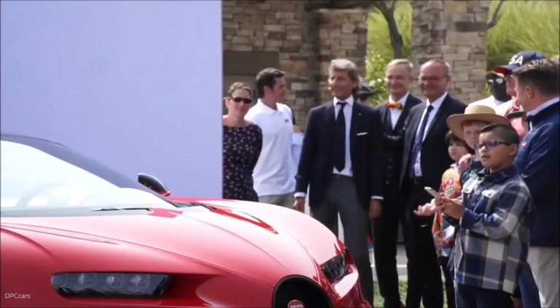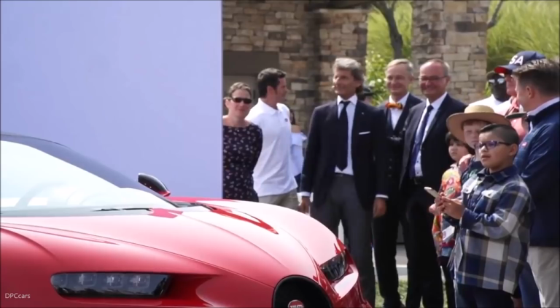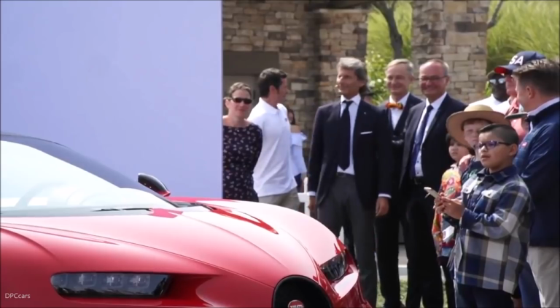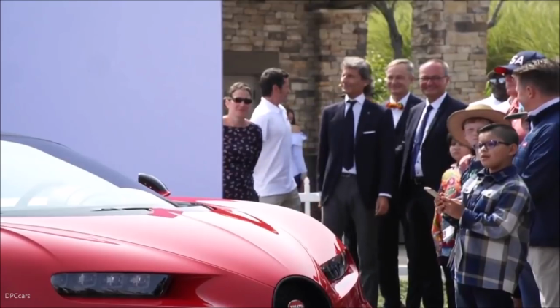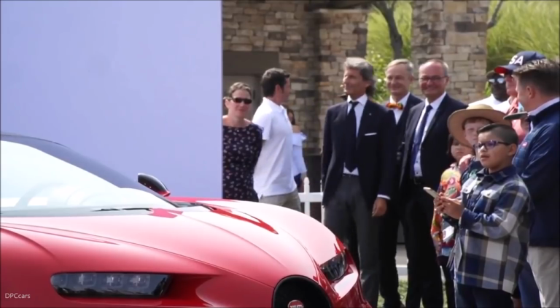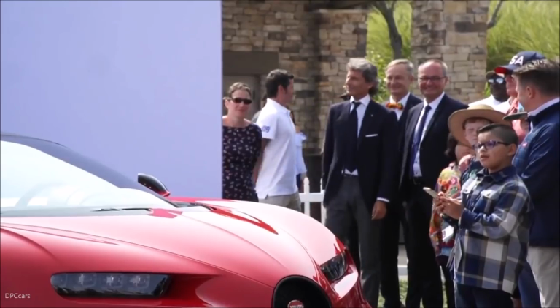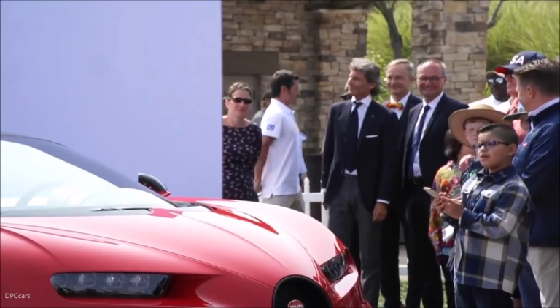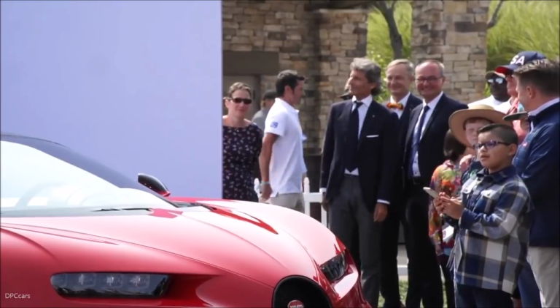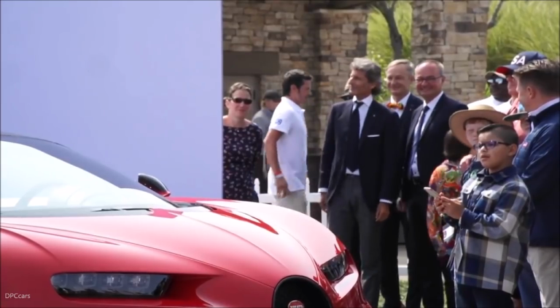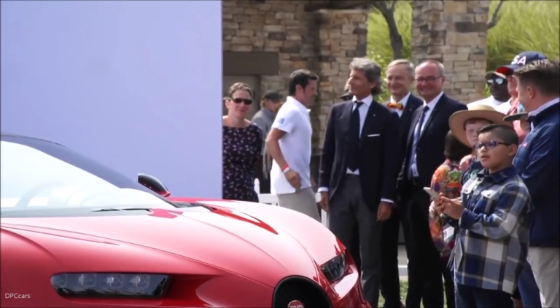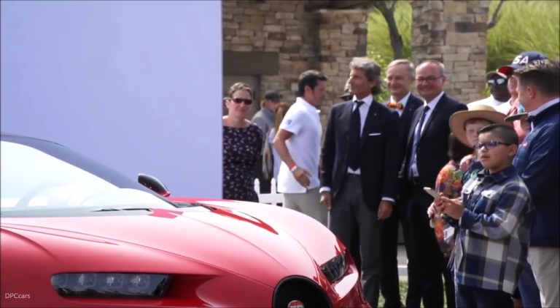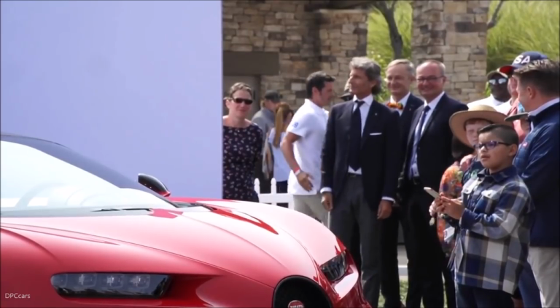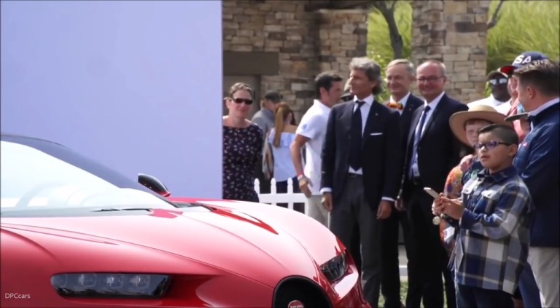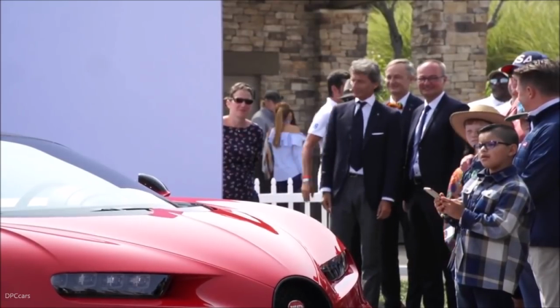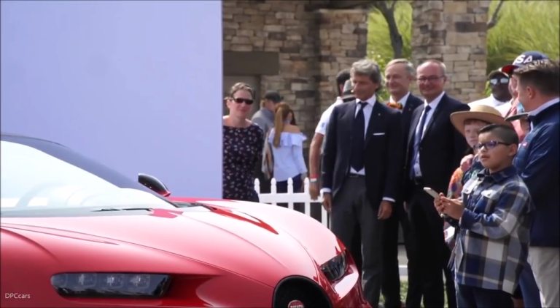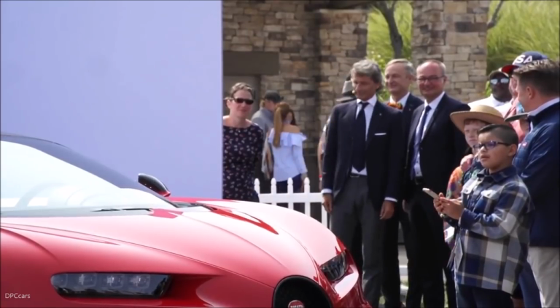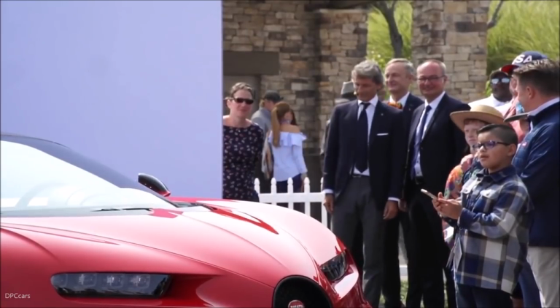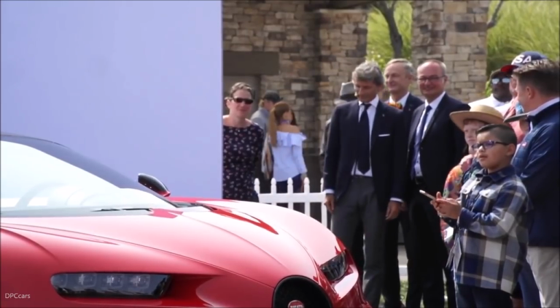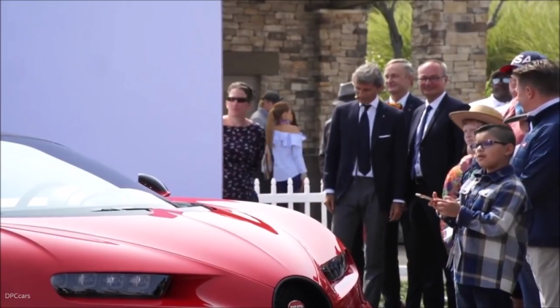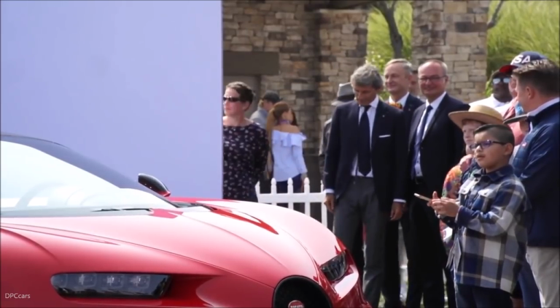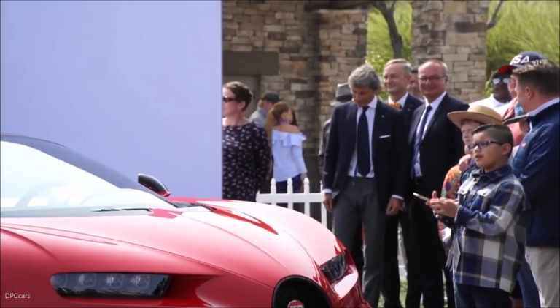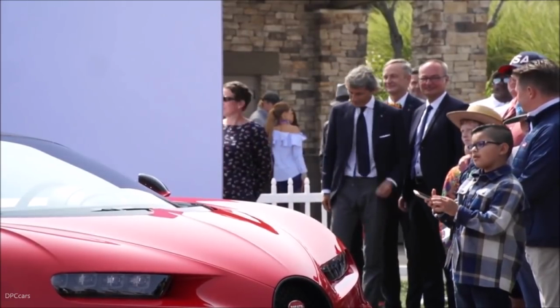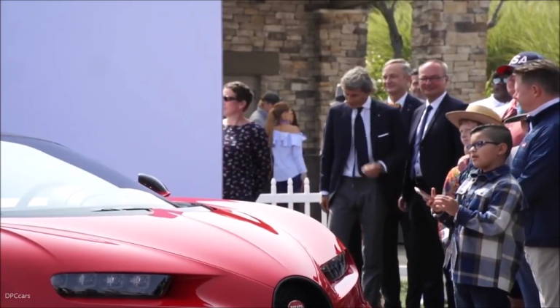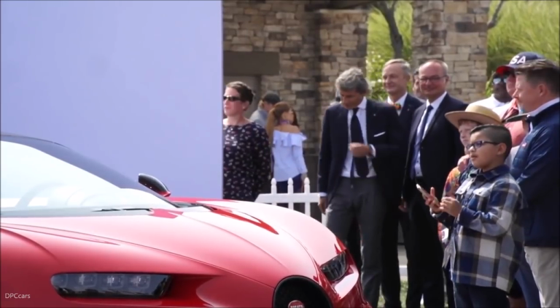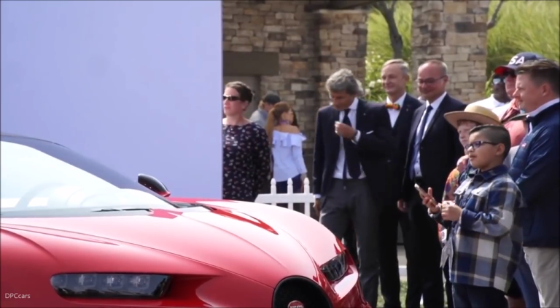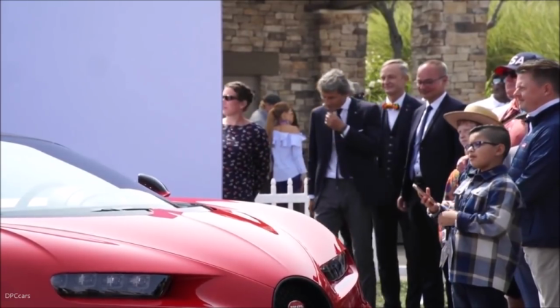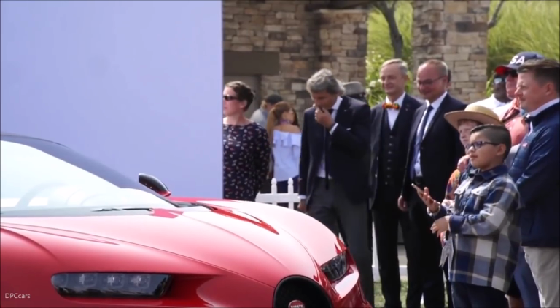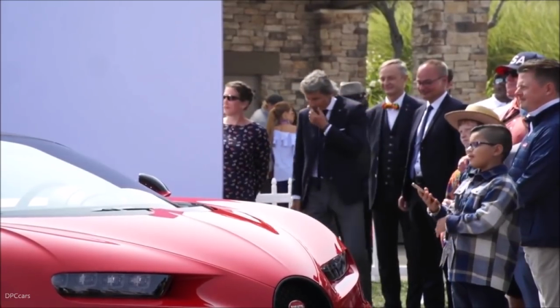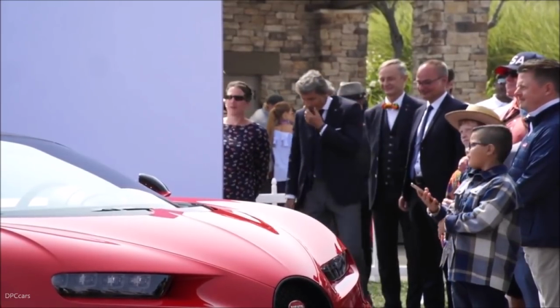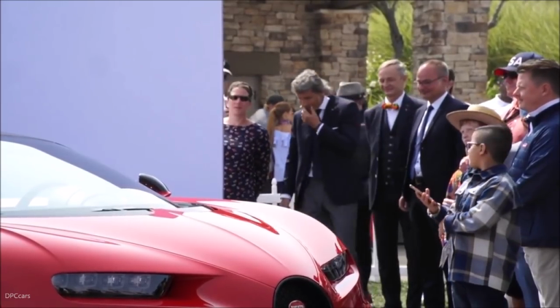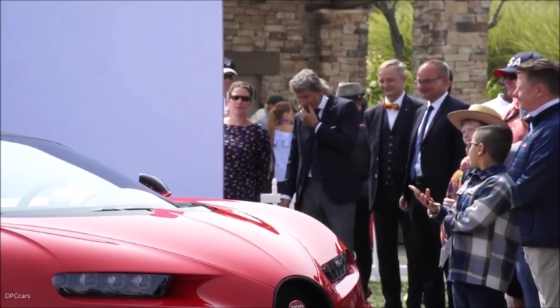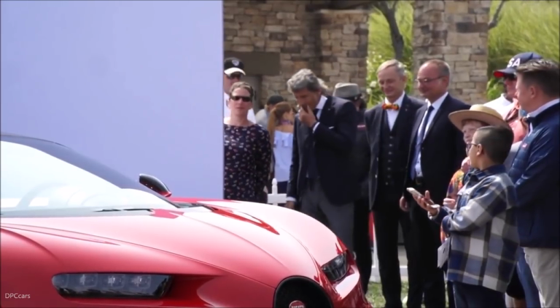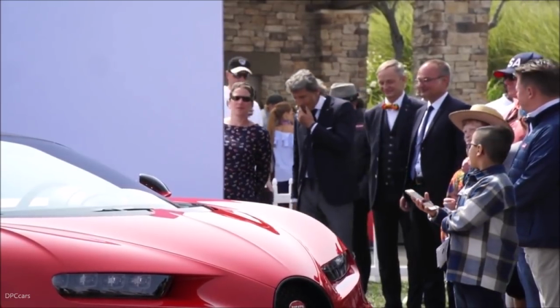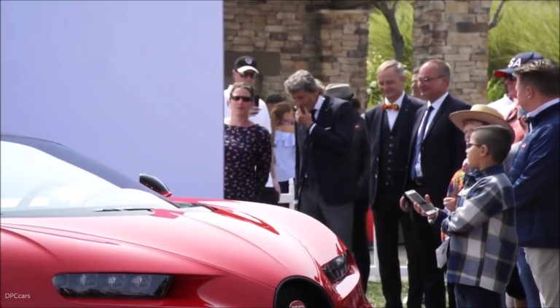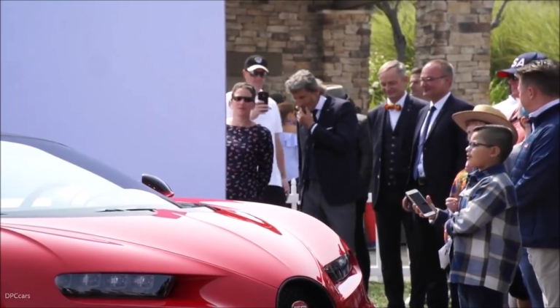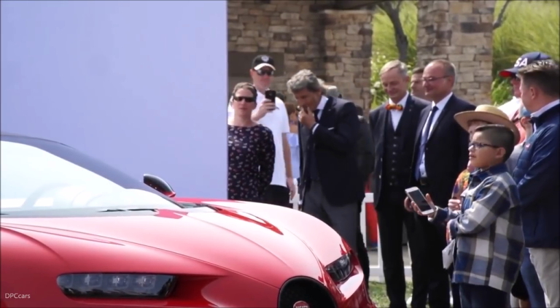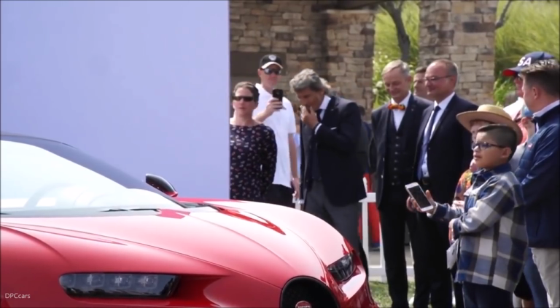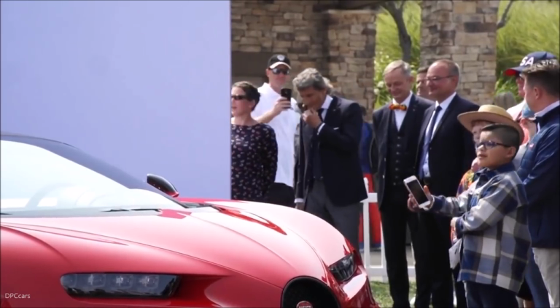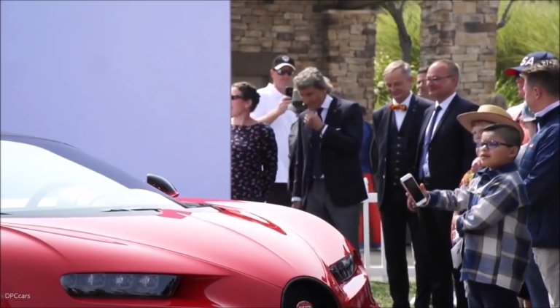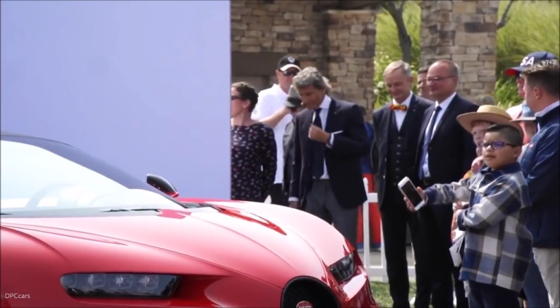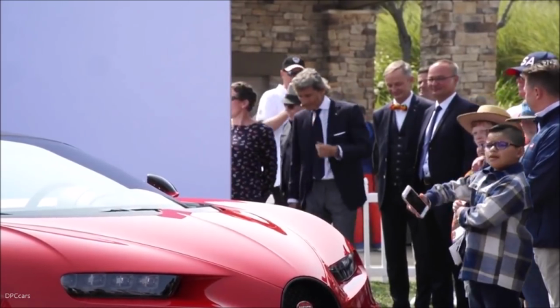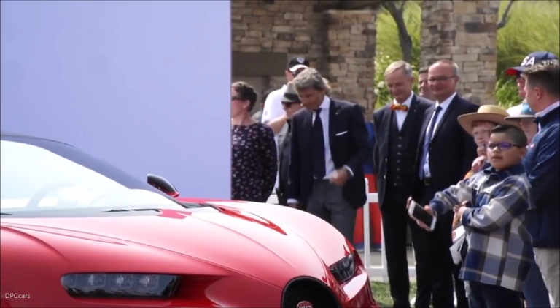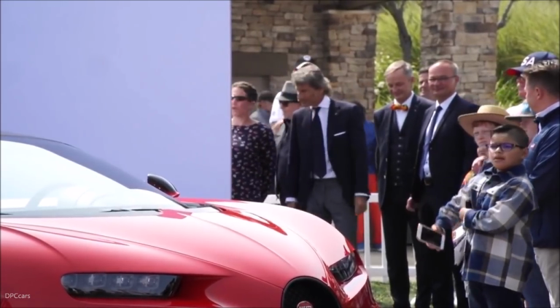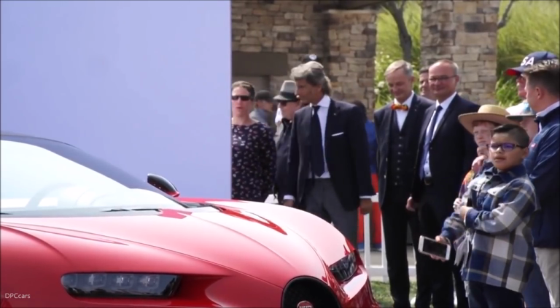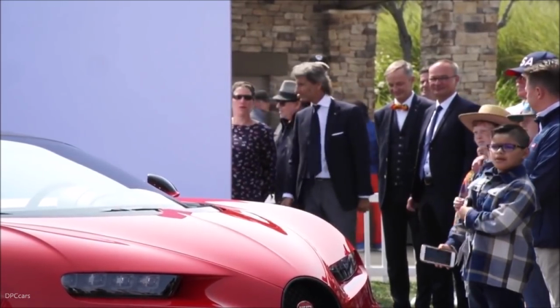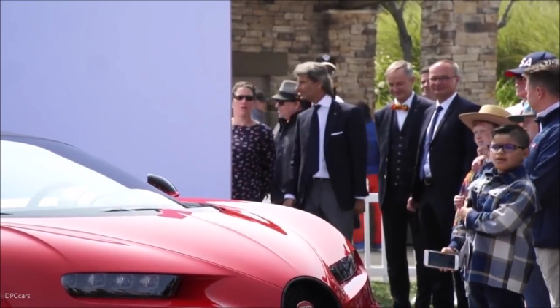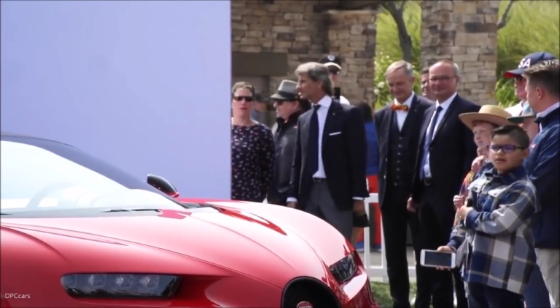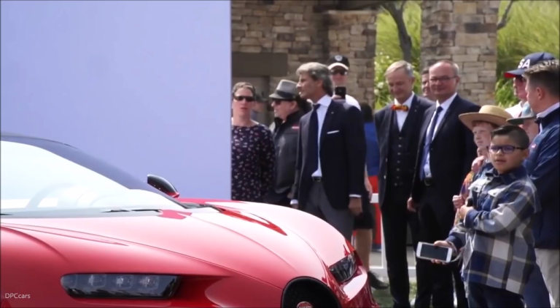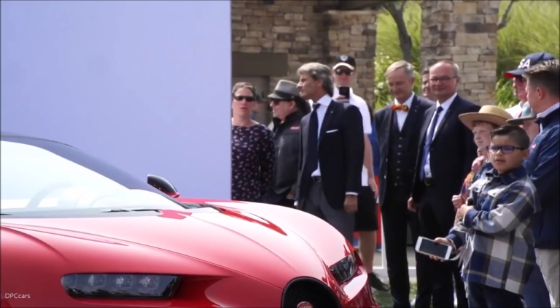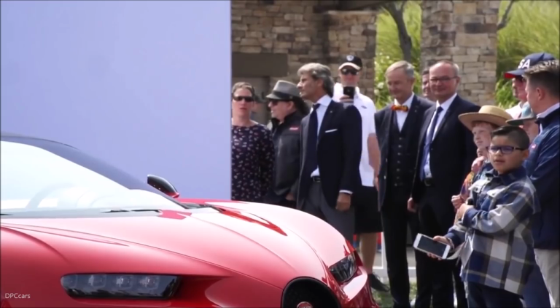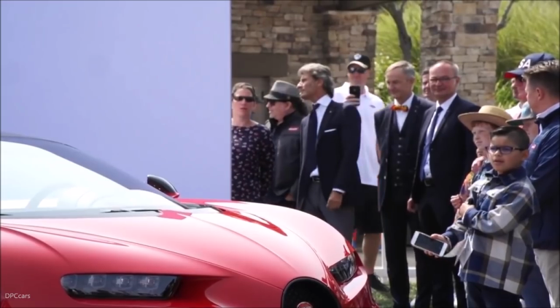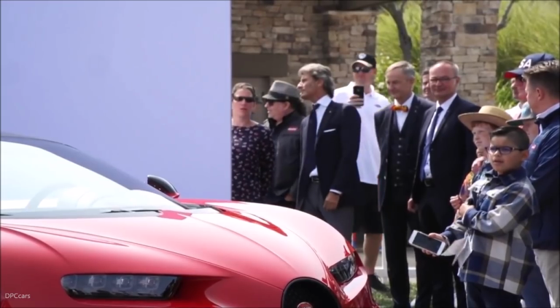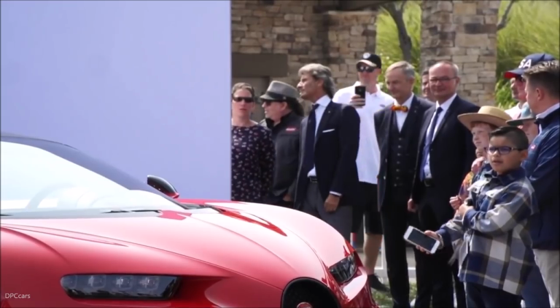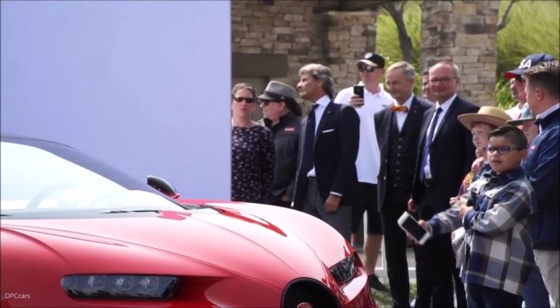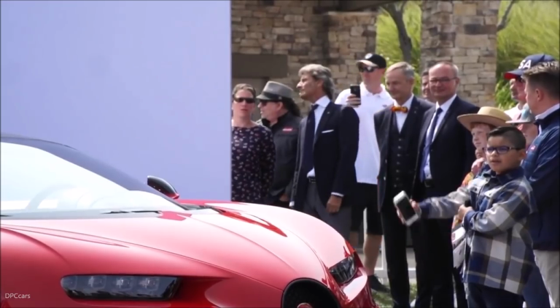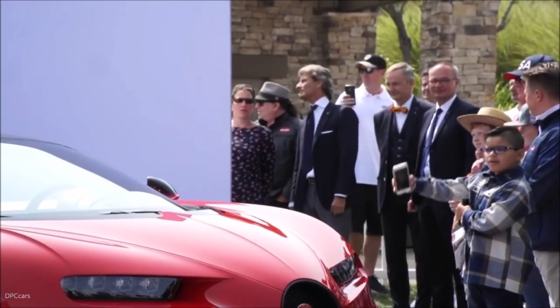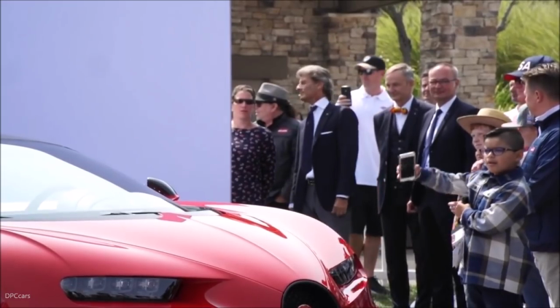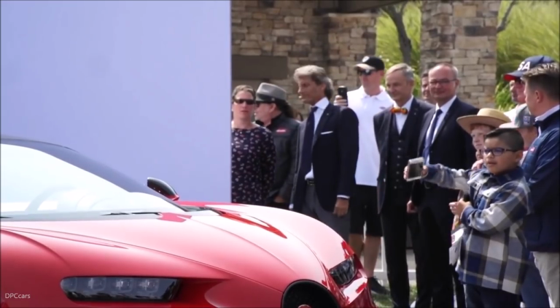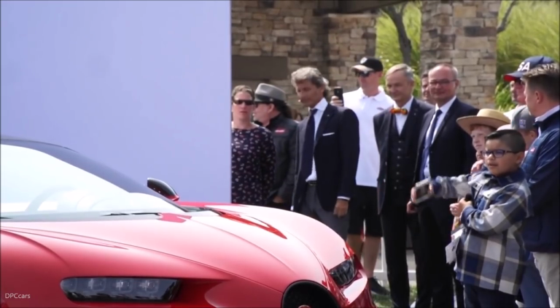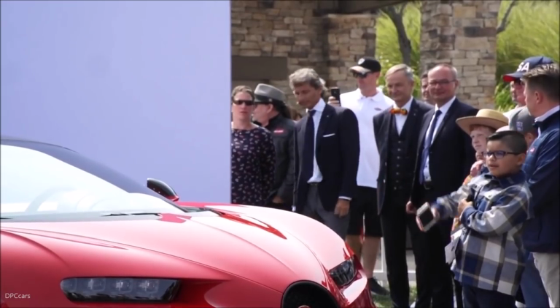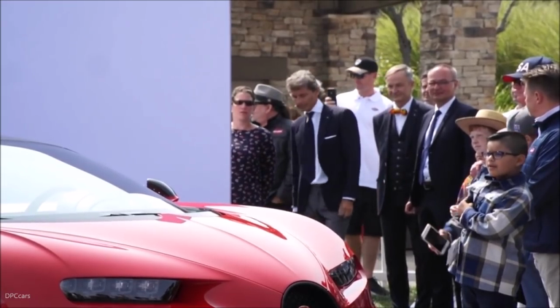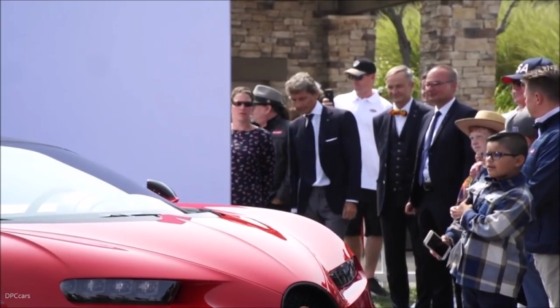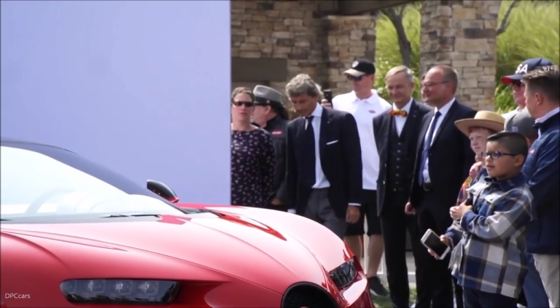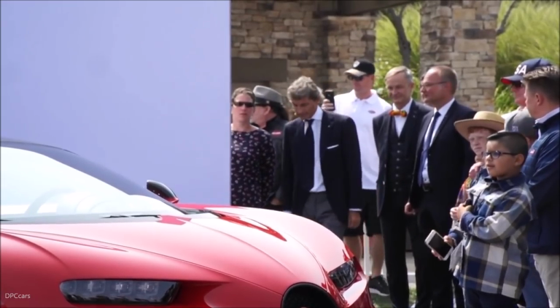Ladies and gentlemen, the president of Bugatti Automobiles, Mr. Stefan Winkelmann.